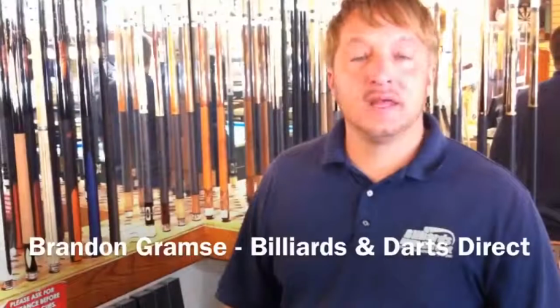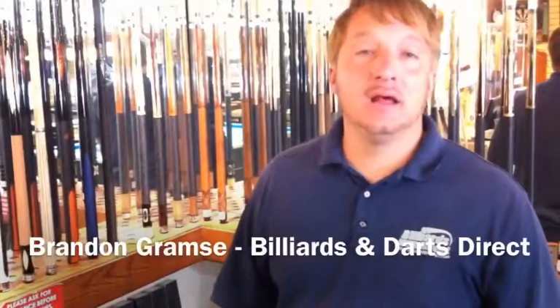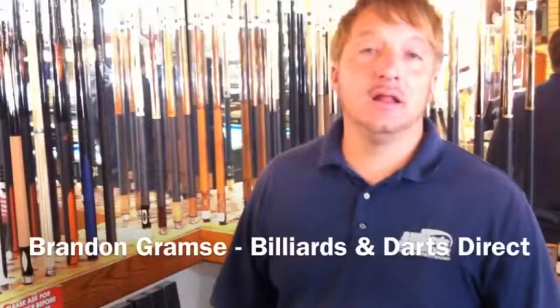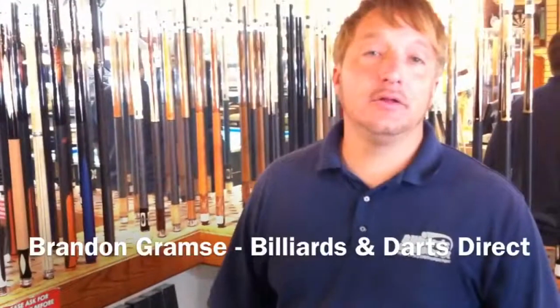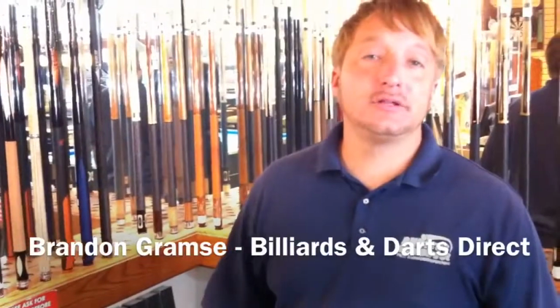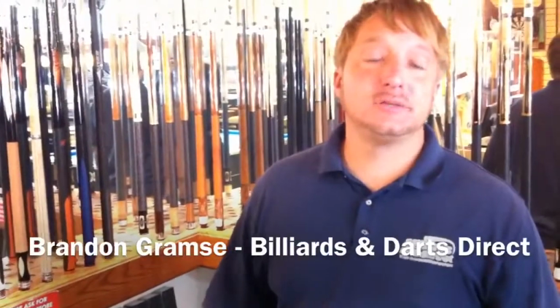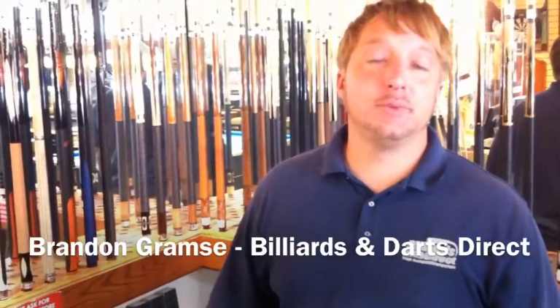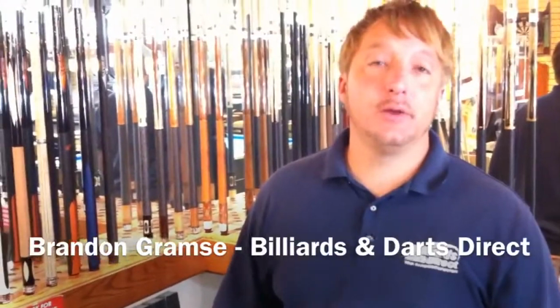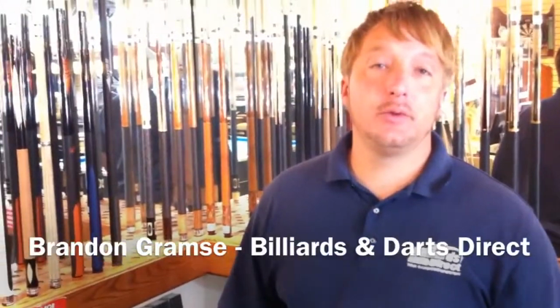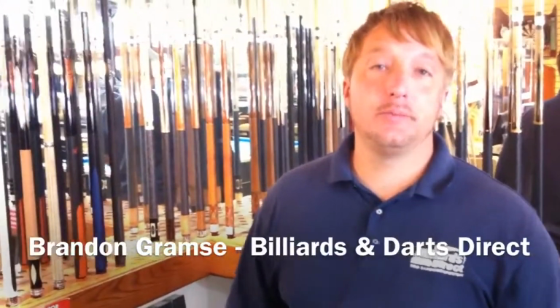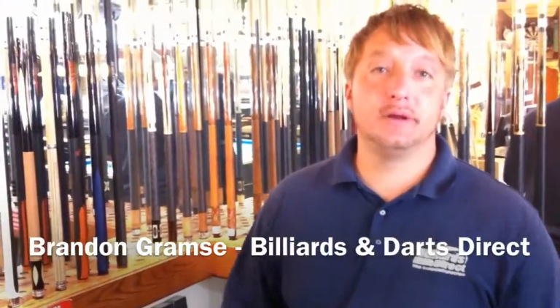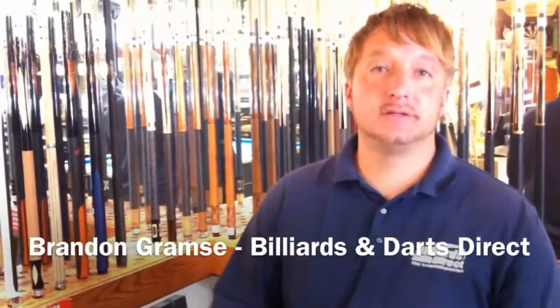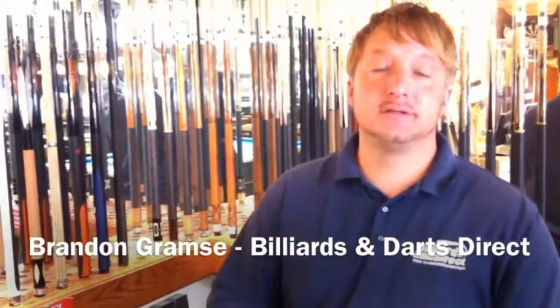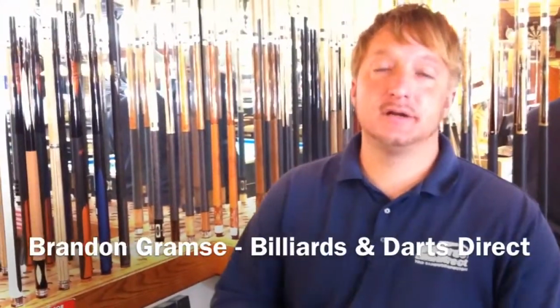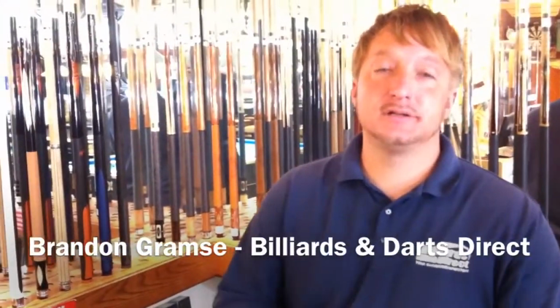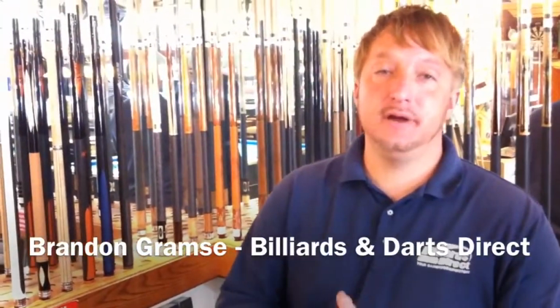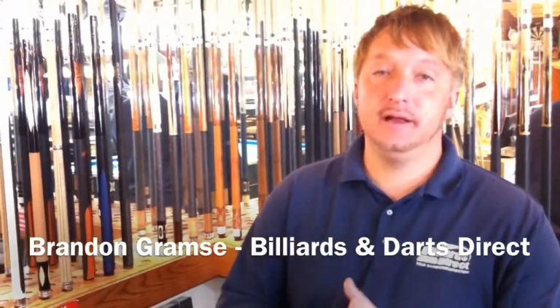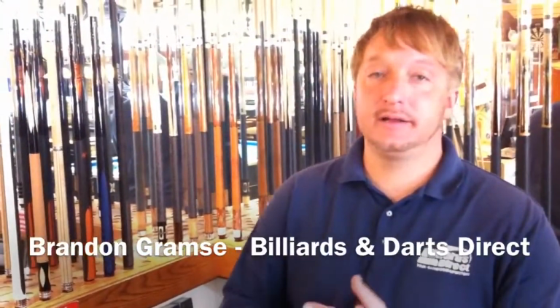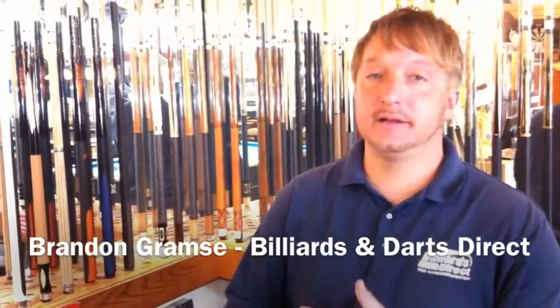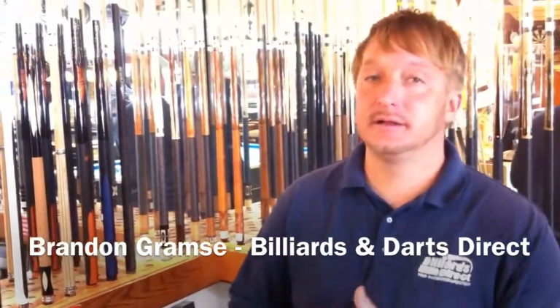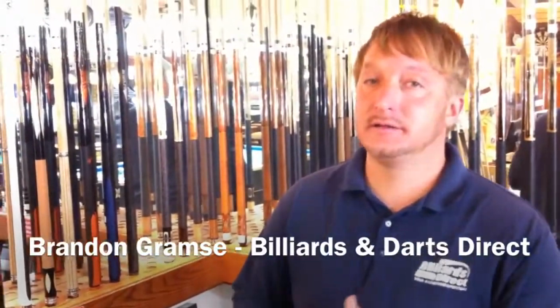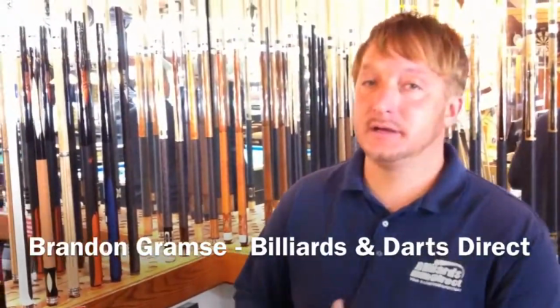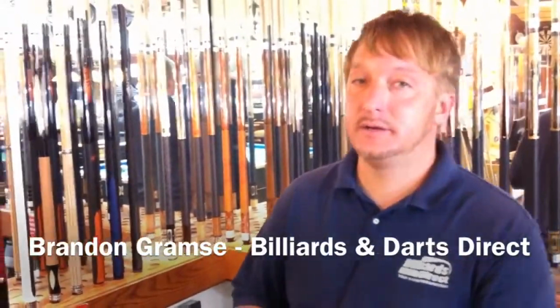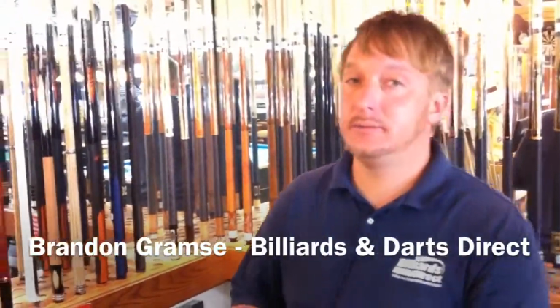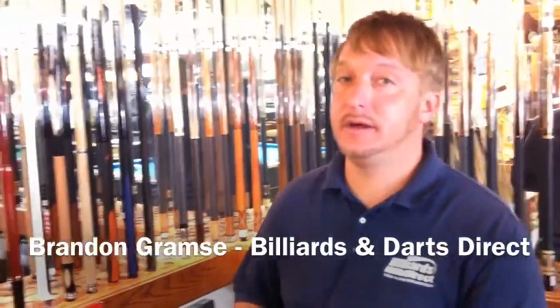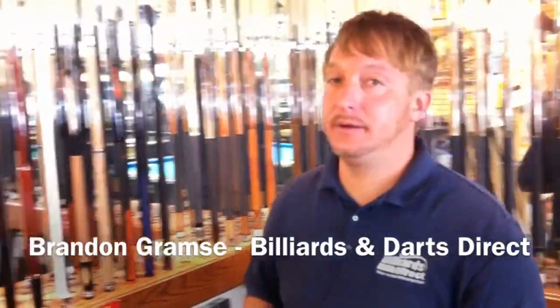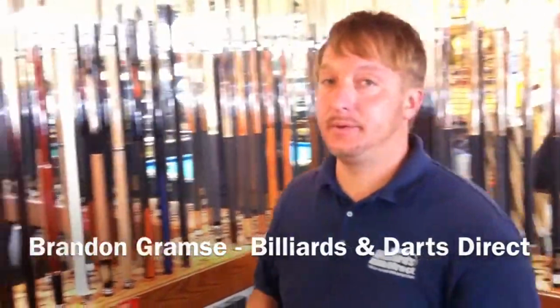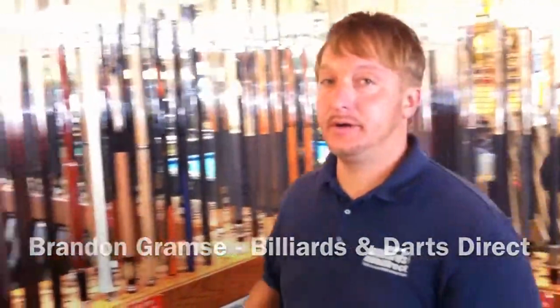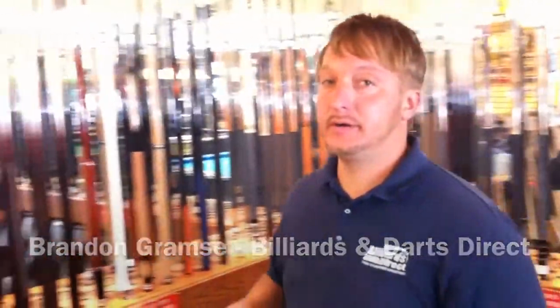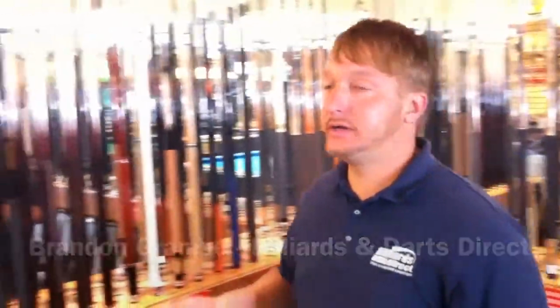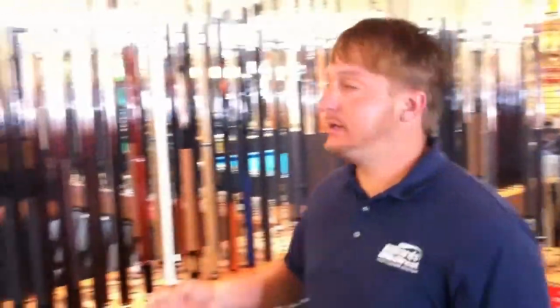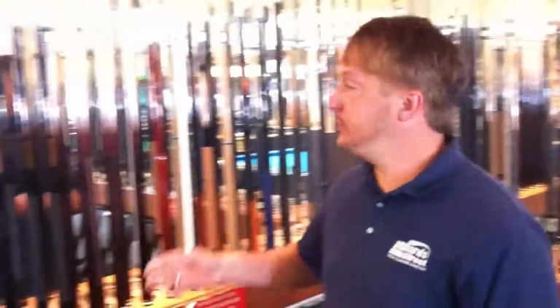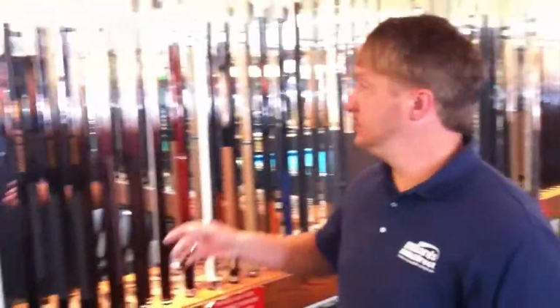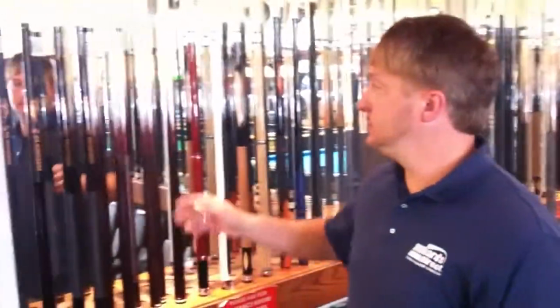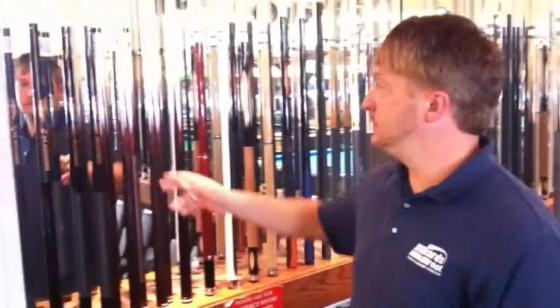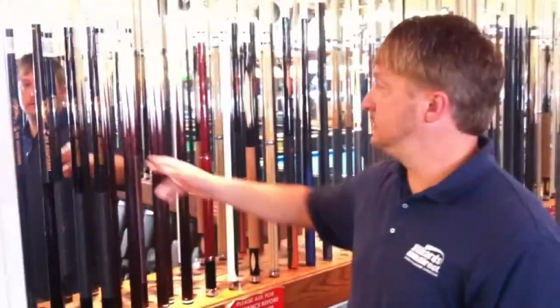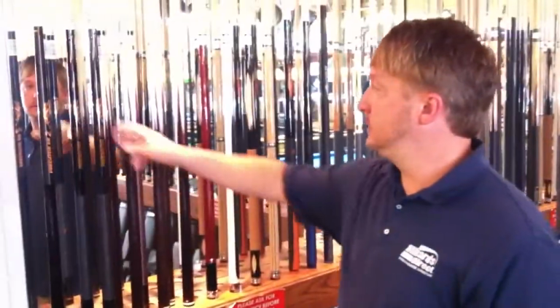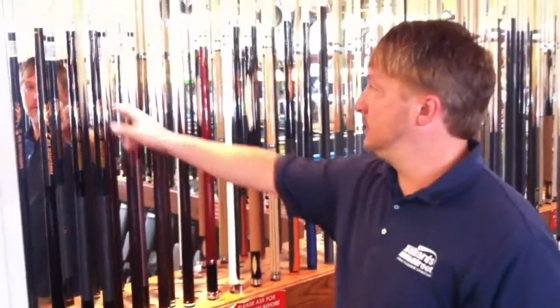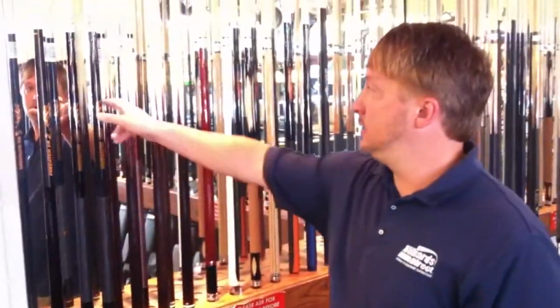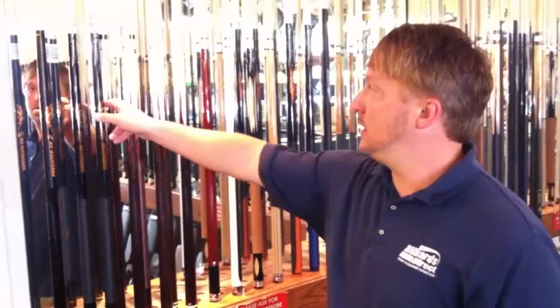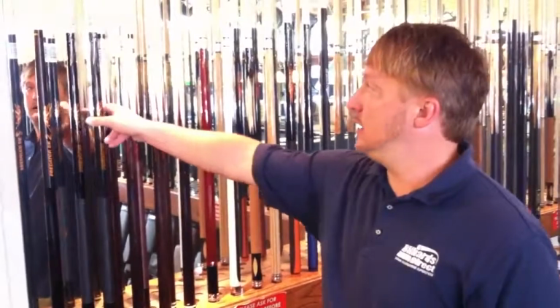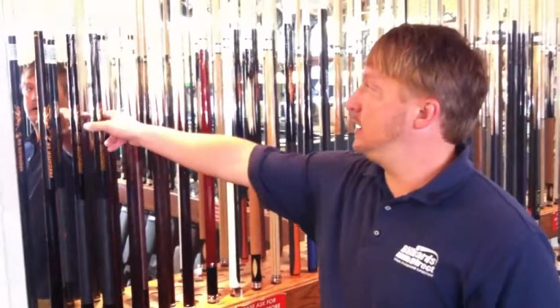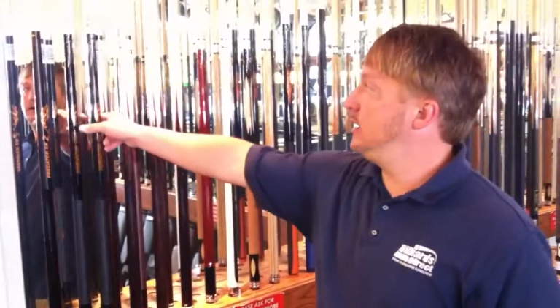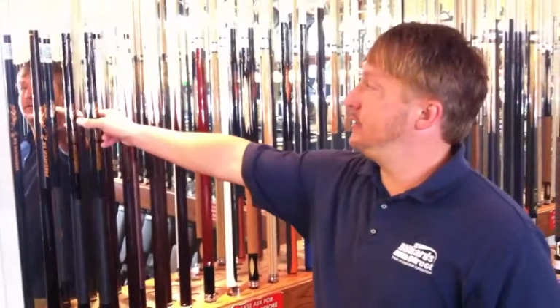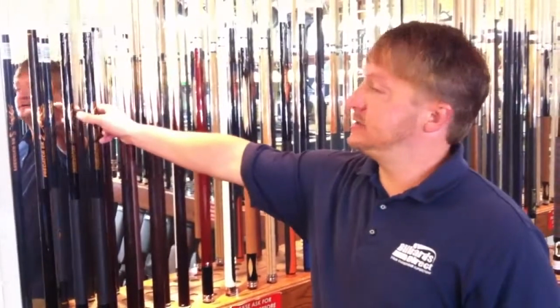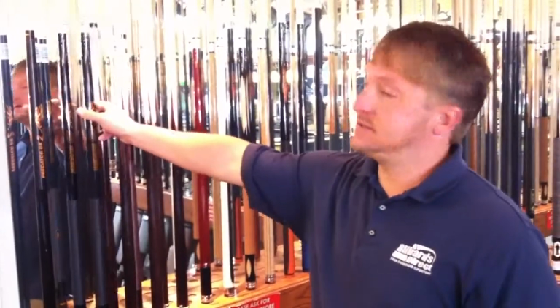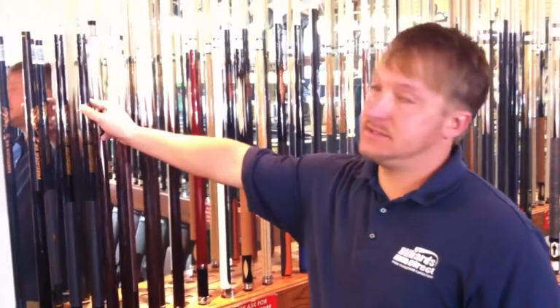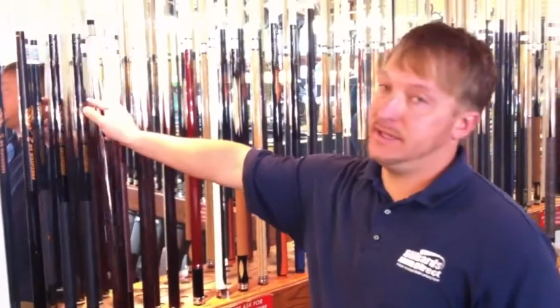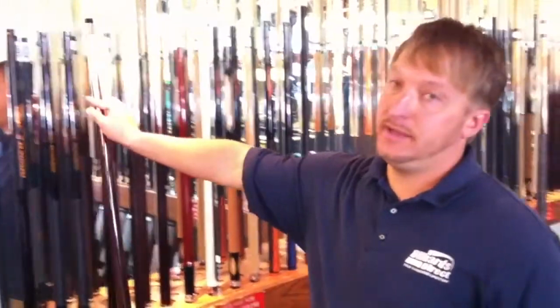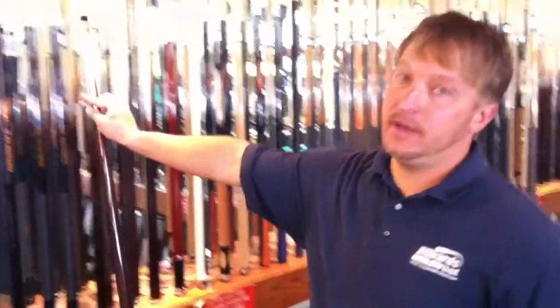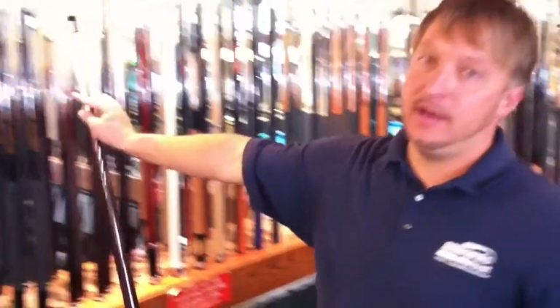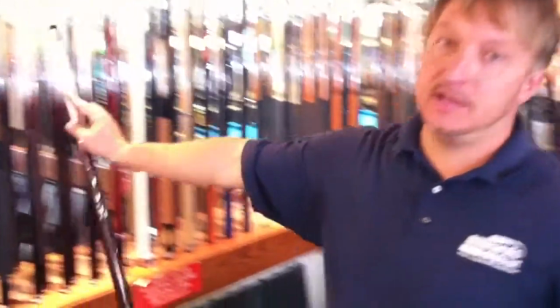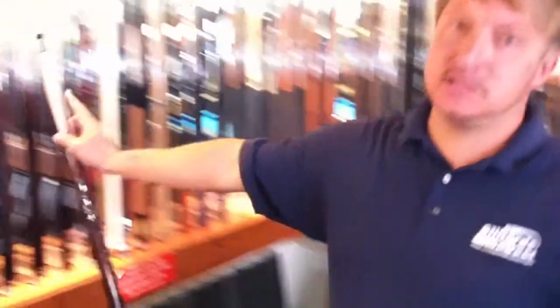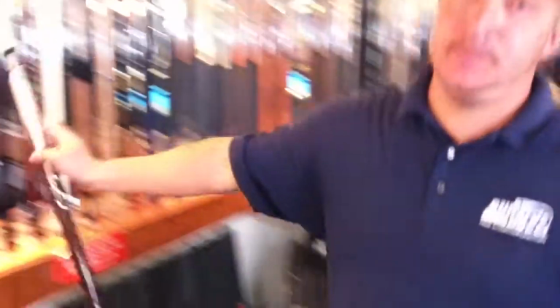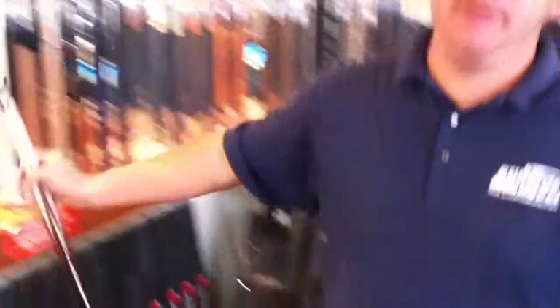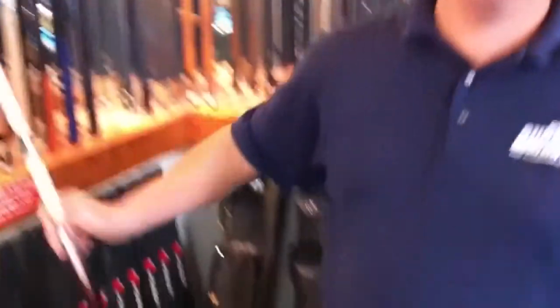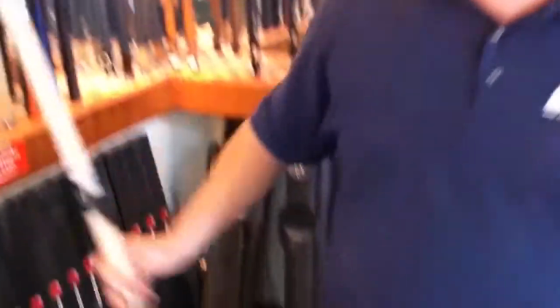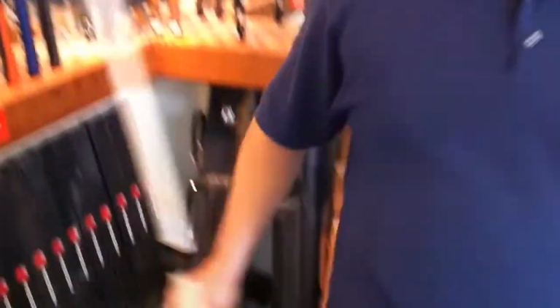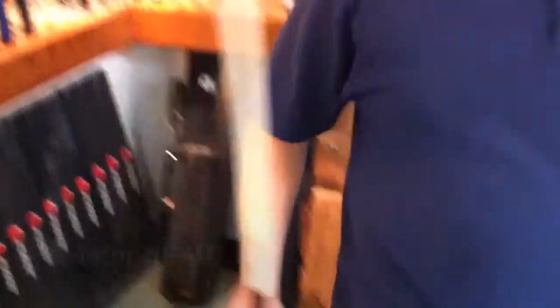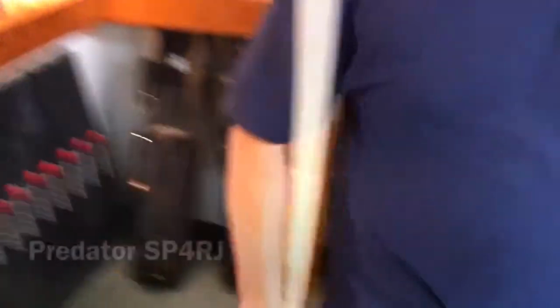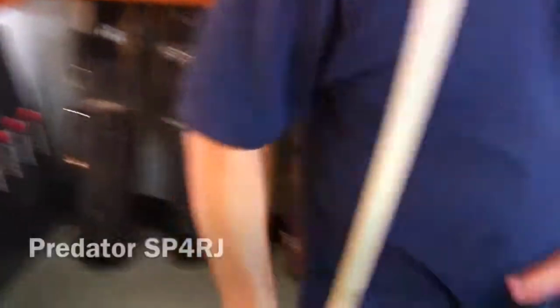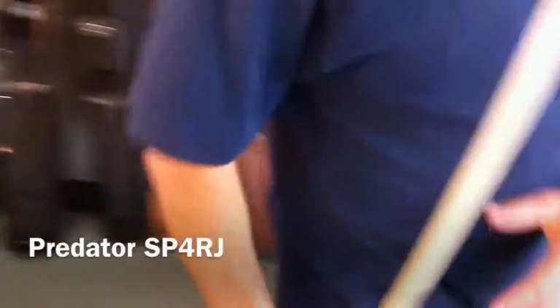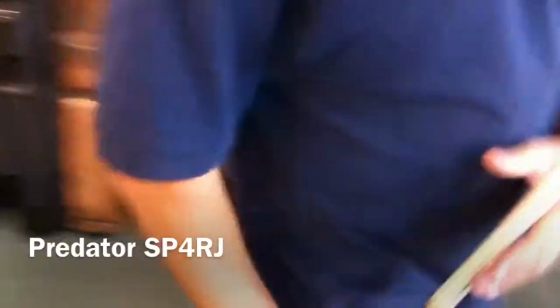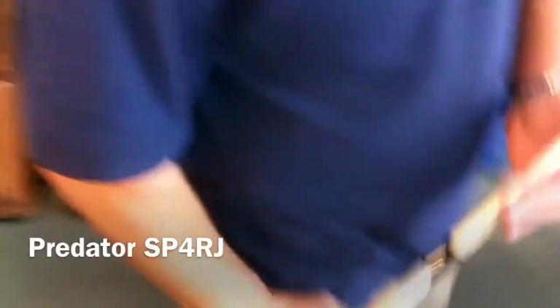Hello, this is Brandon with Billiards and Darts Direct, and I'd like to talk to you about a Predator cue. This is the SP4RJ.